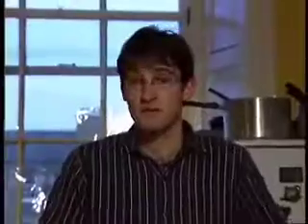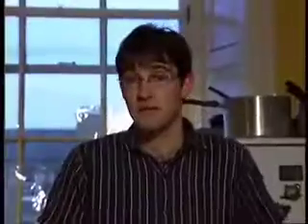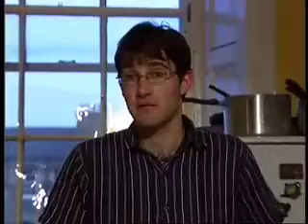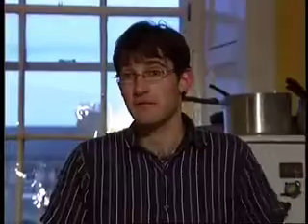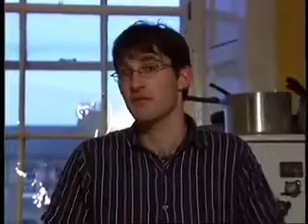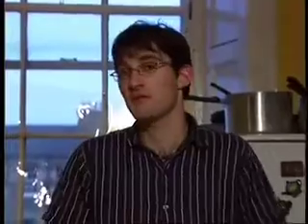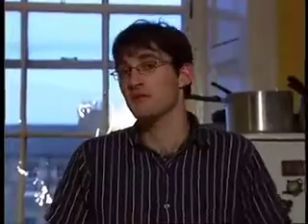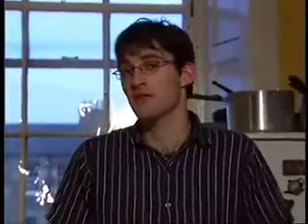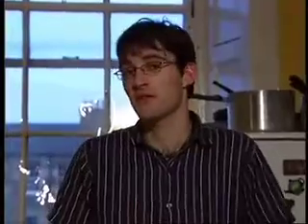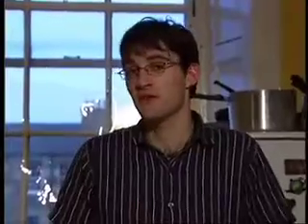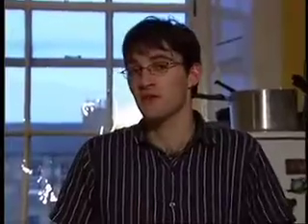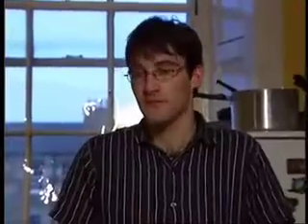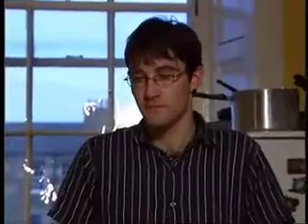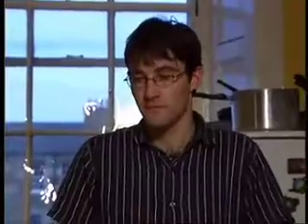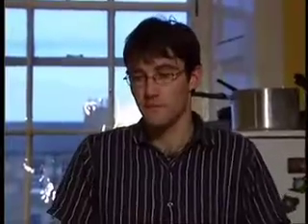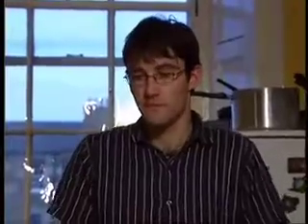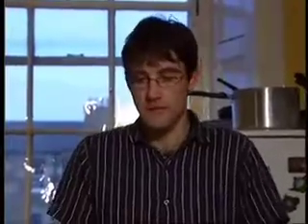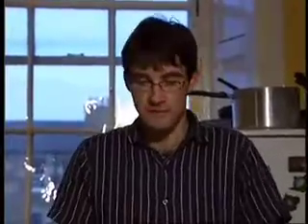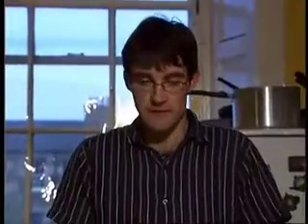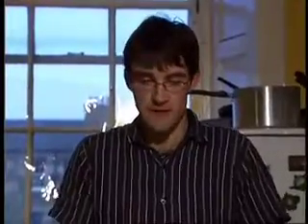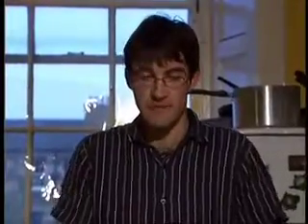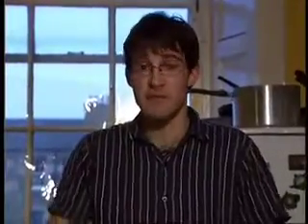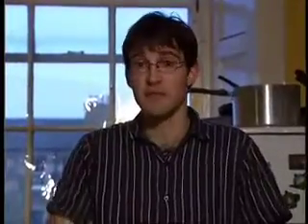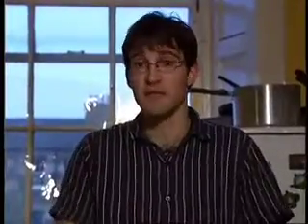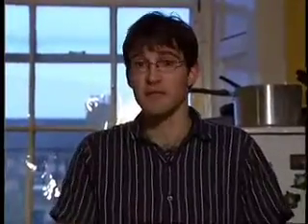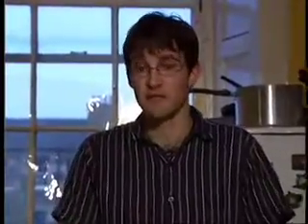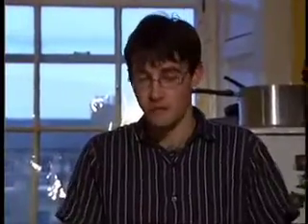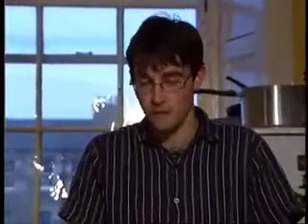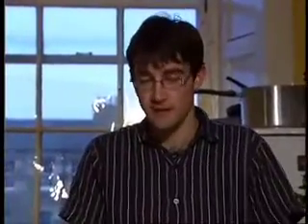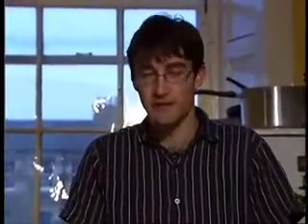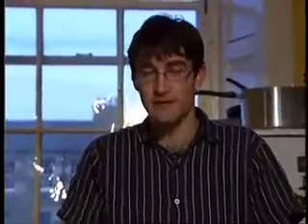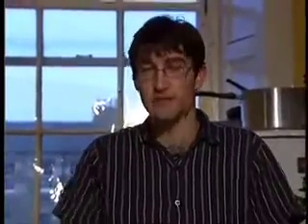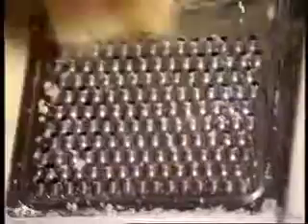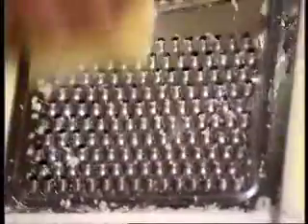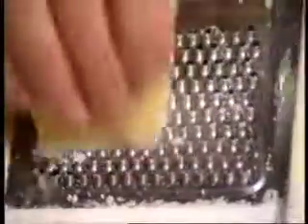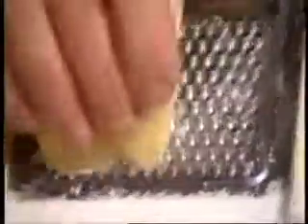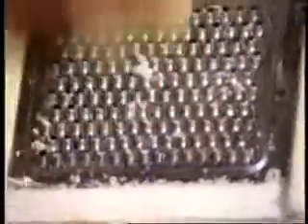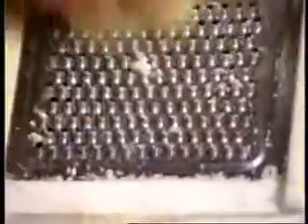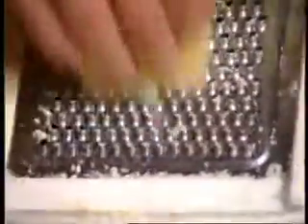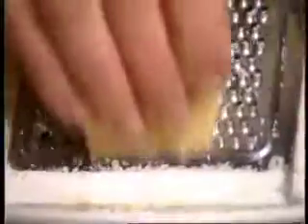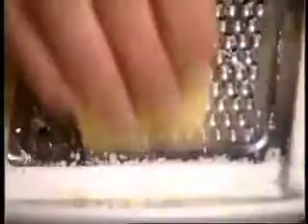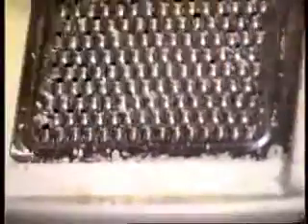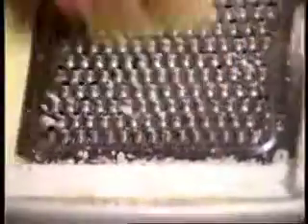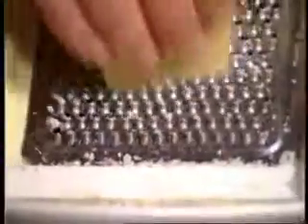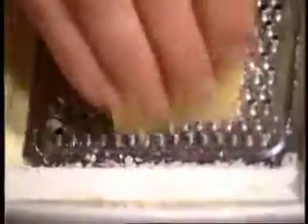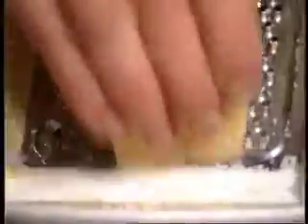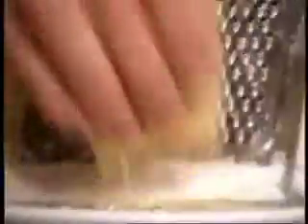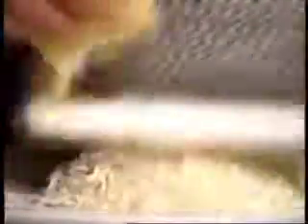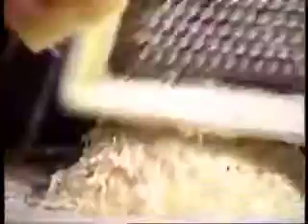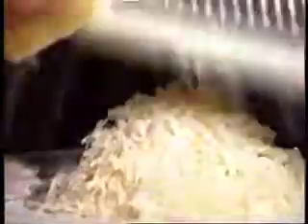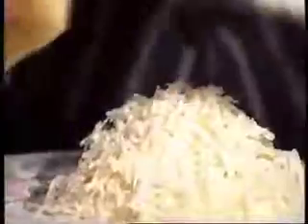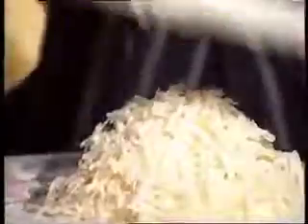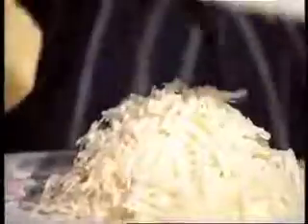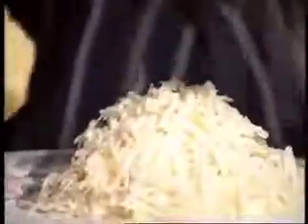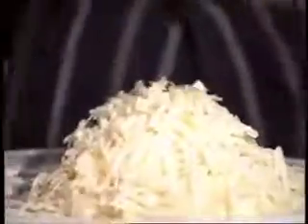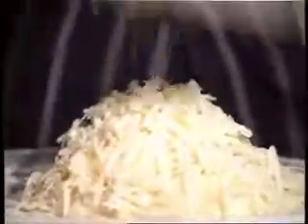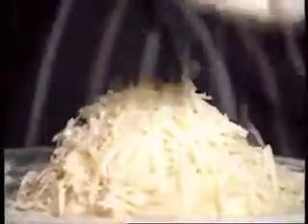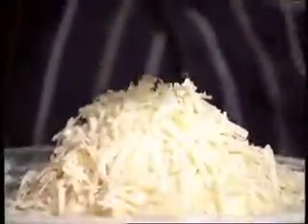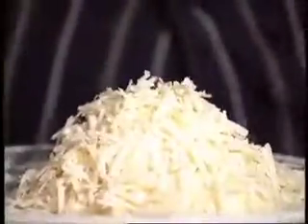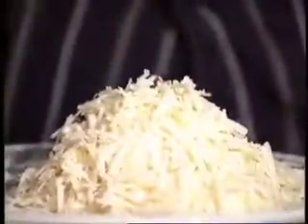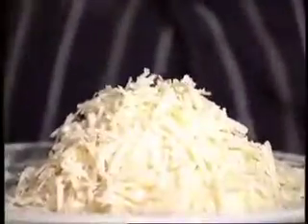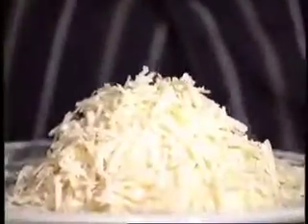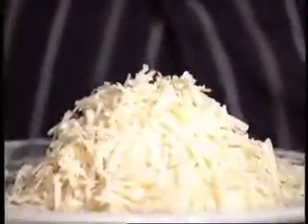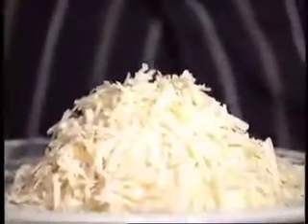For the potato gnocchi, part of the mix will need some grated parmesan cheese. That's about half a cup.